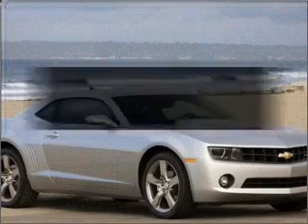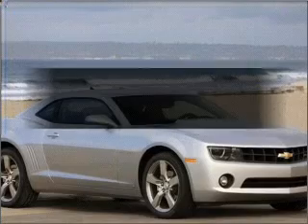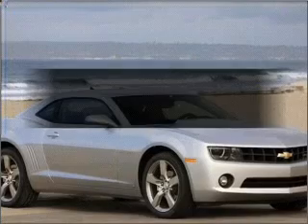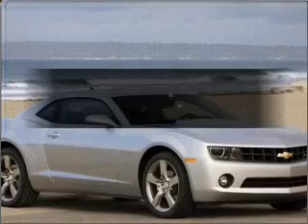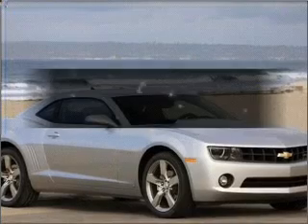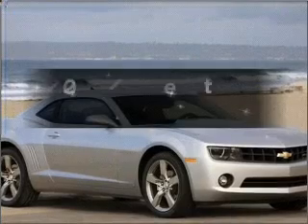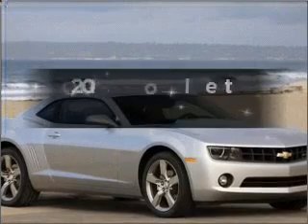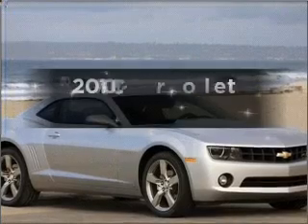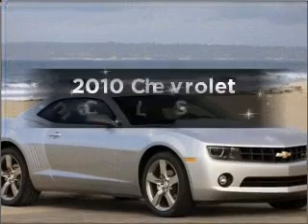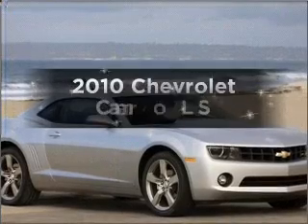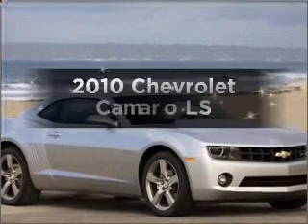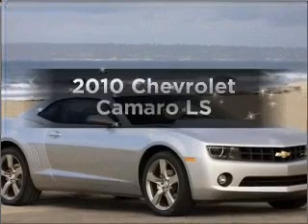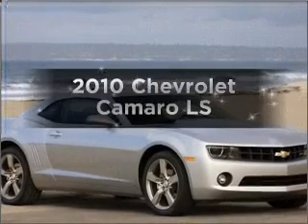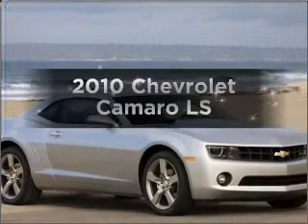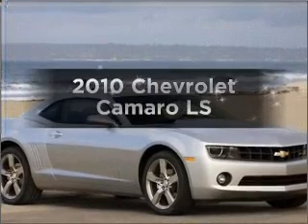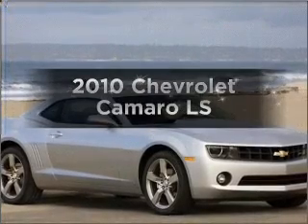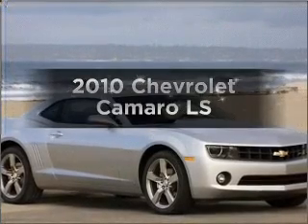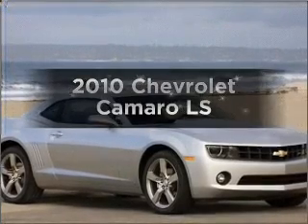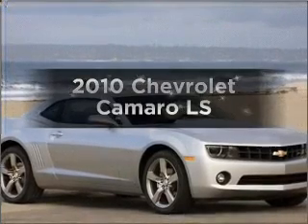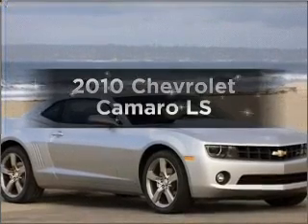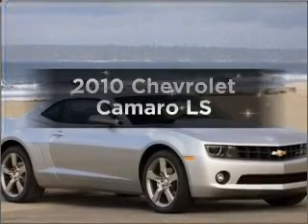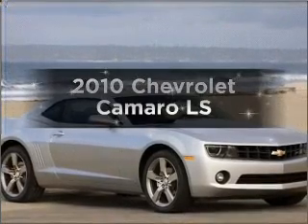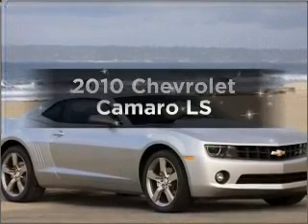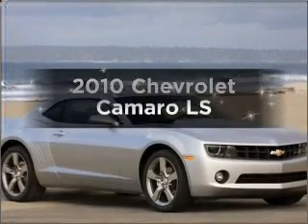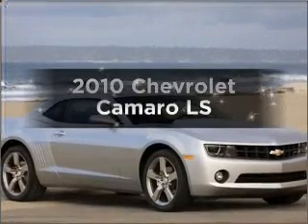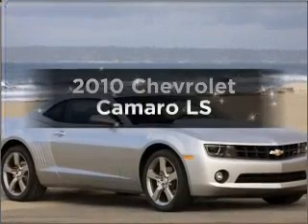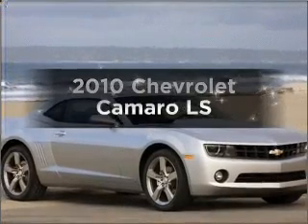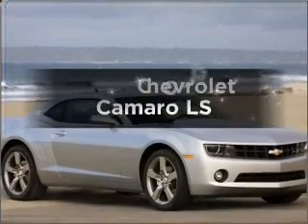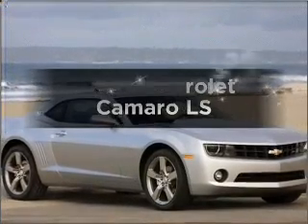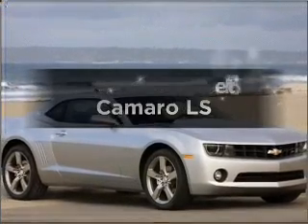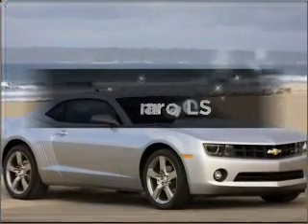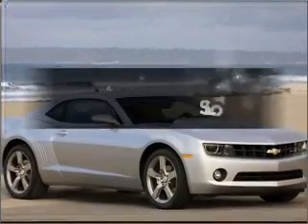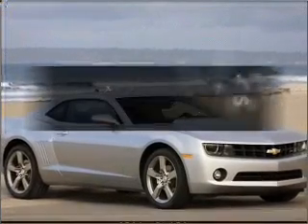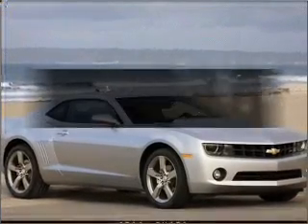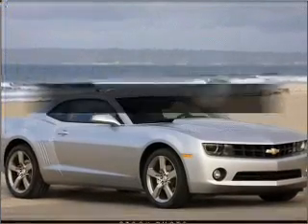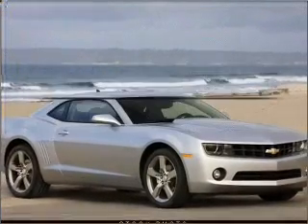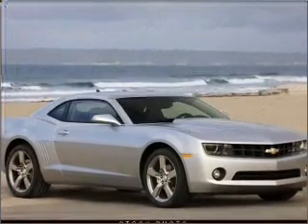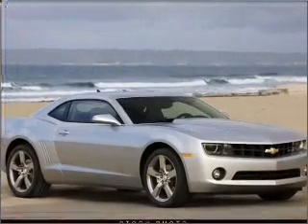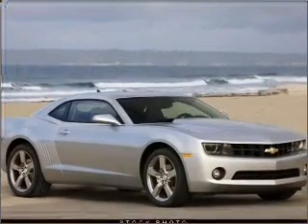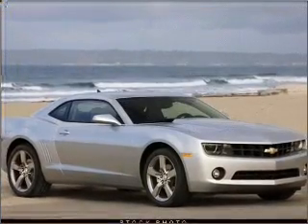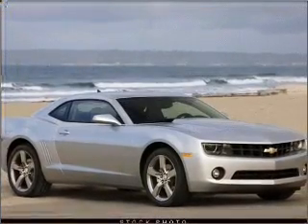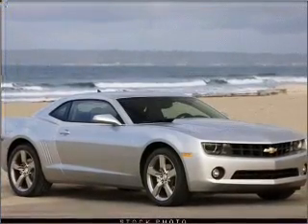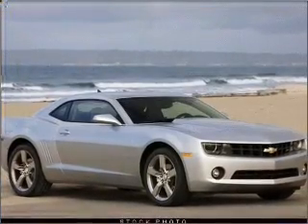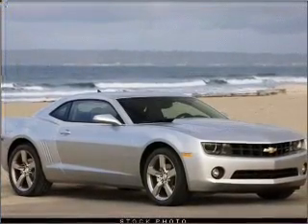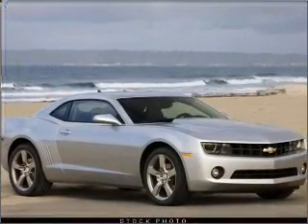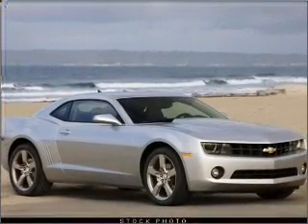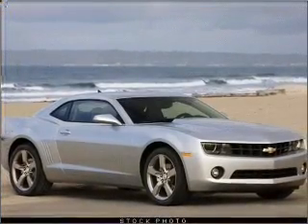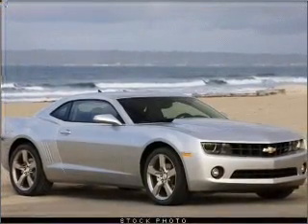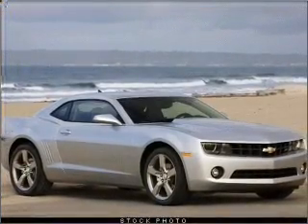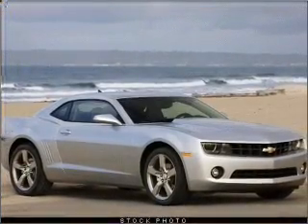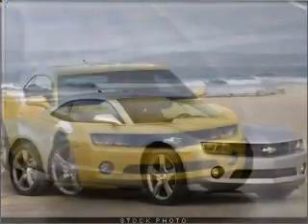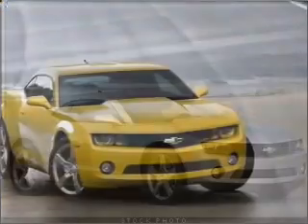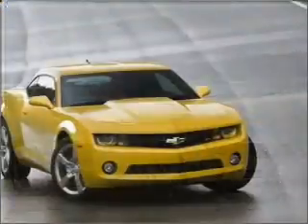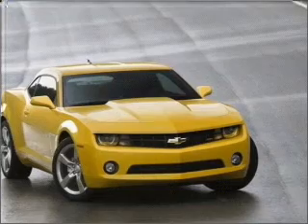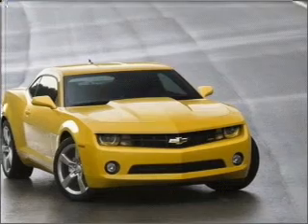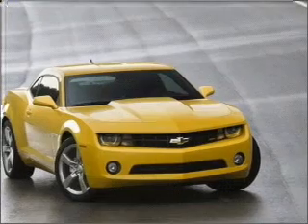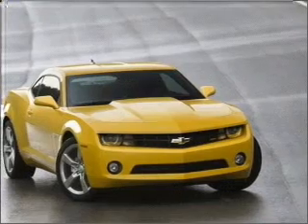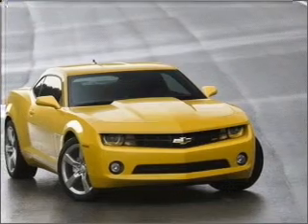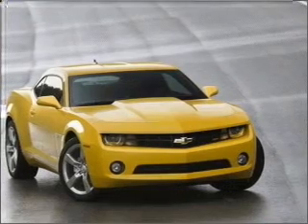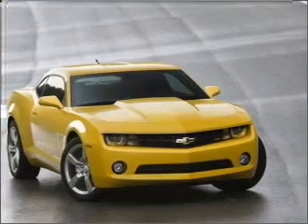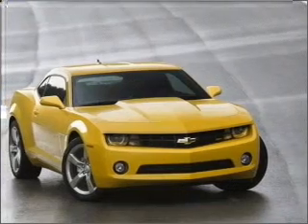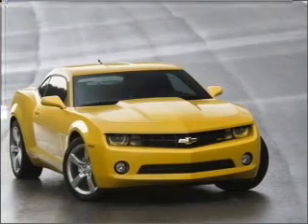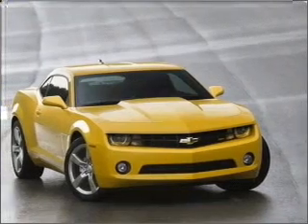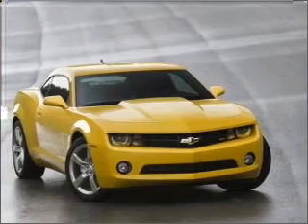Presenting the 2010 Chevrolet Camaro. If you're looking for an automobile with great attributes, look no further.